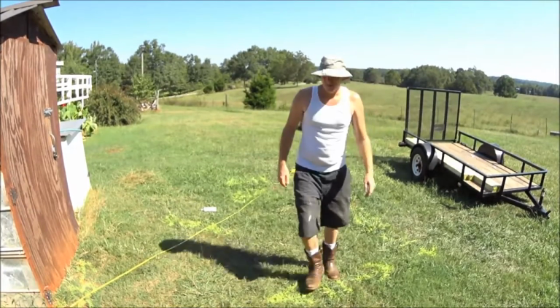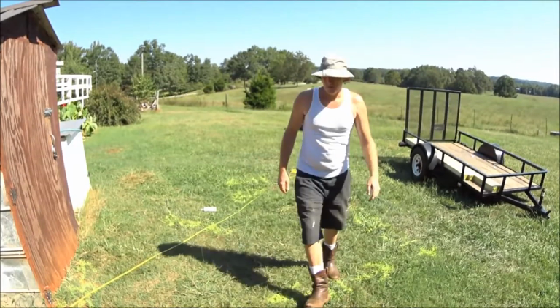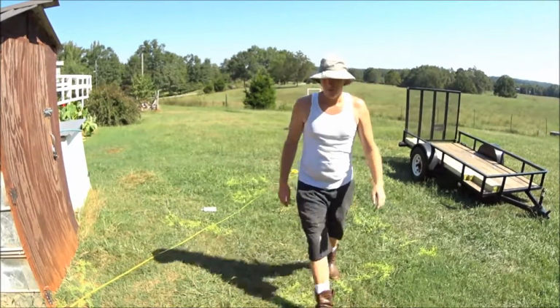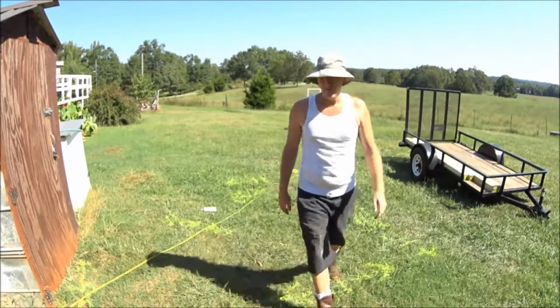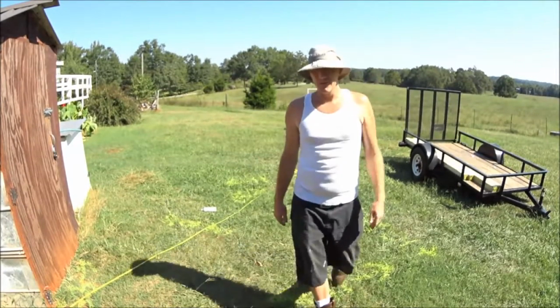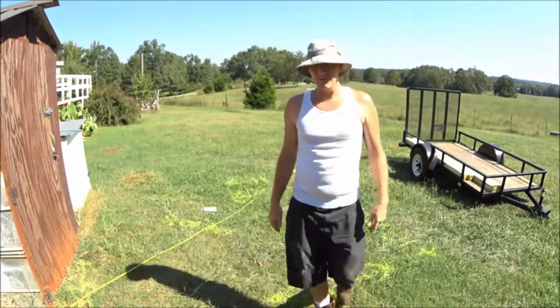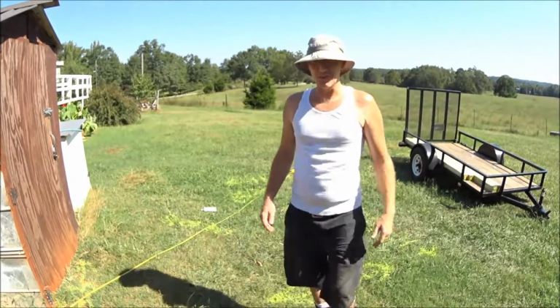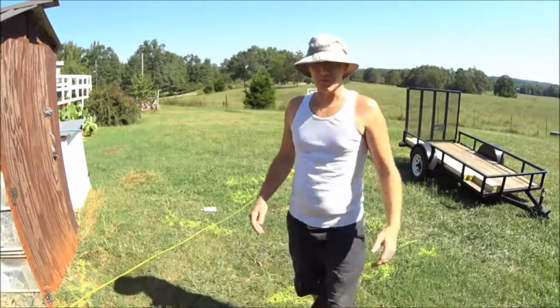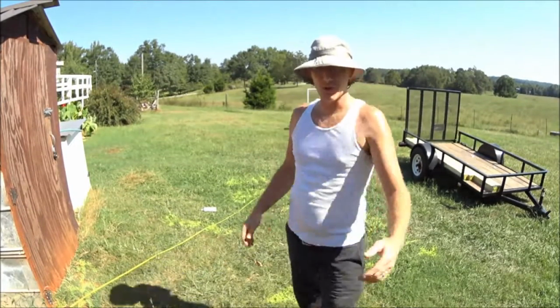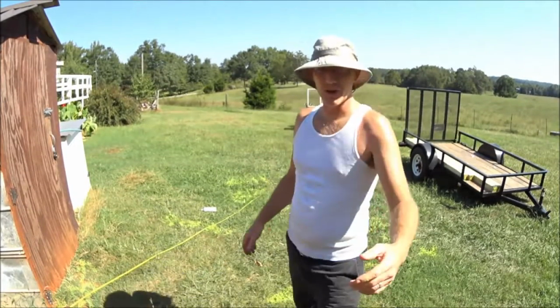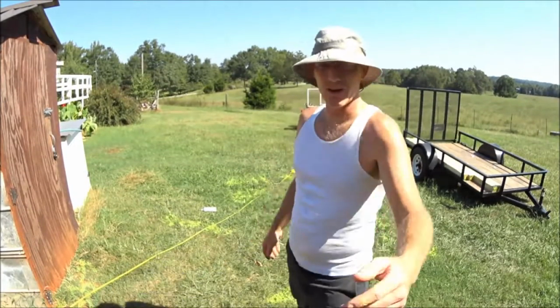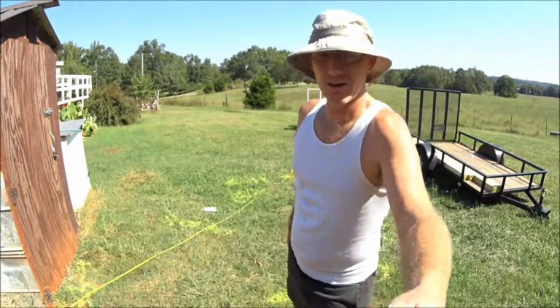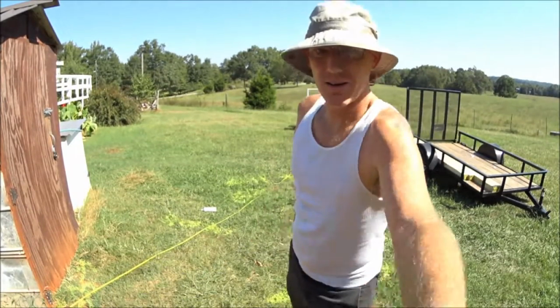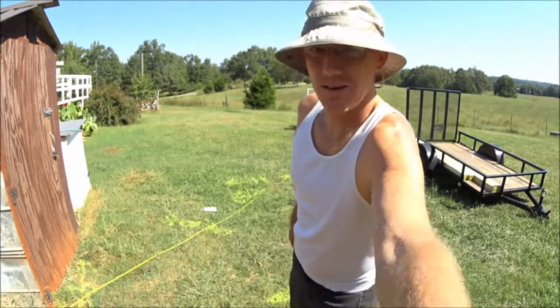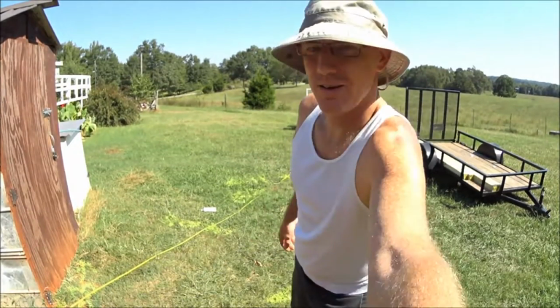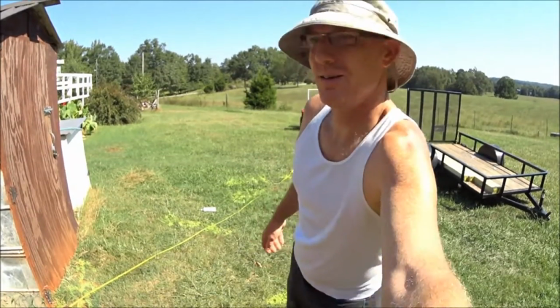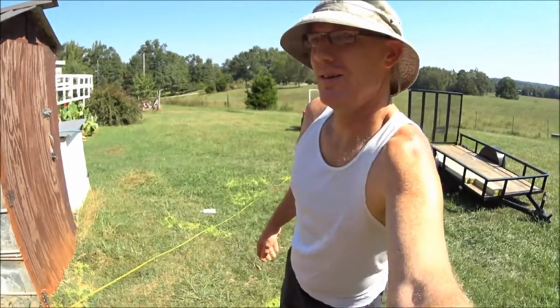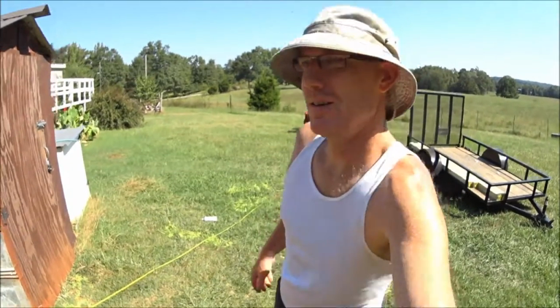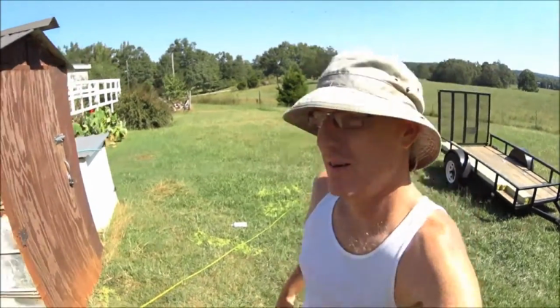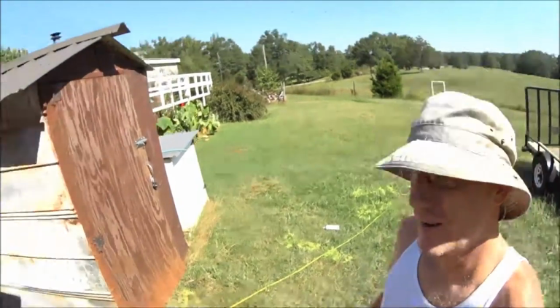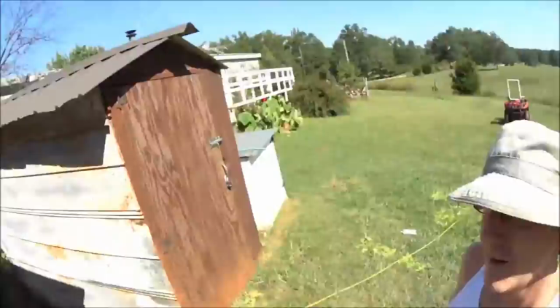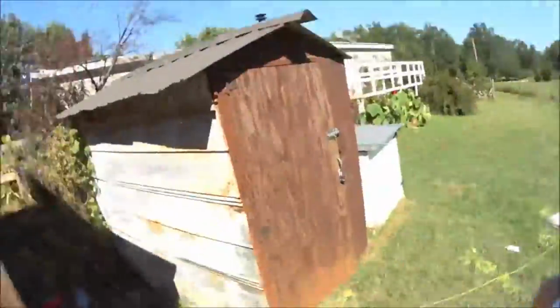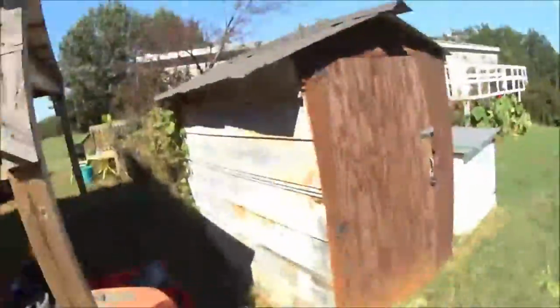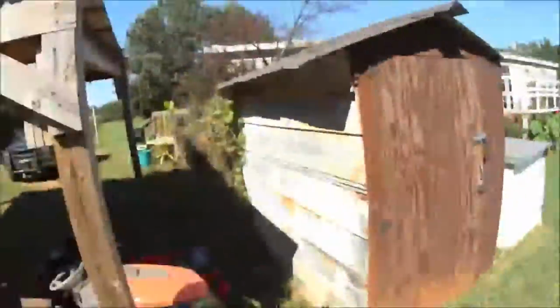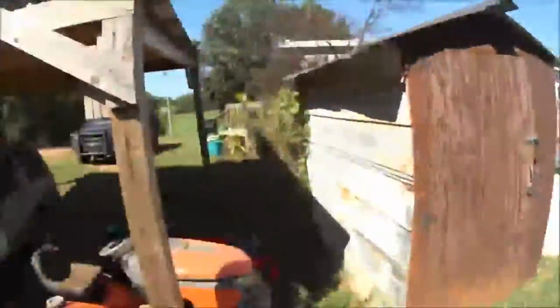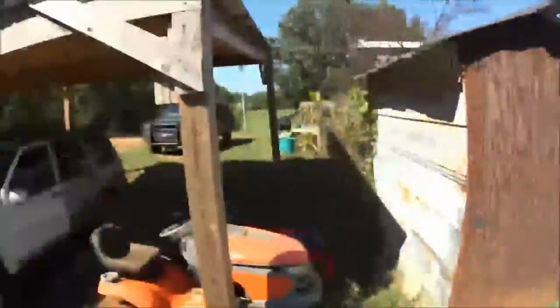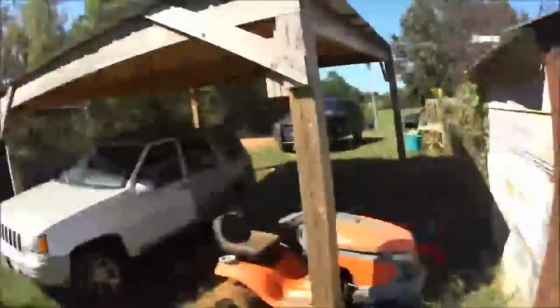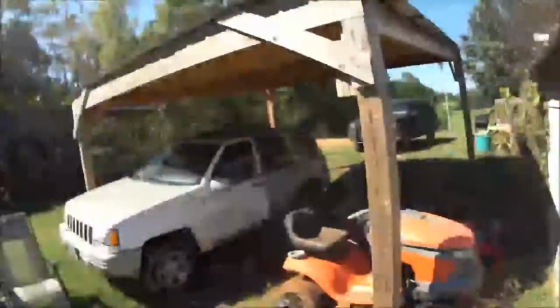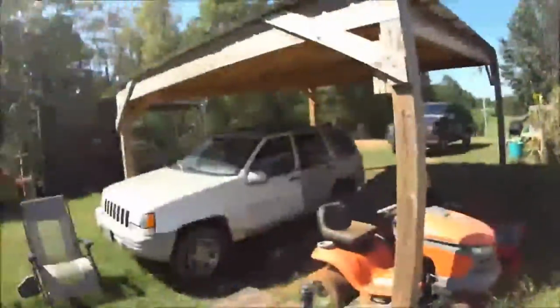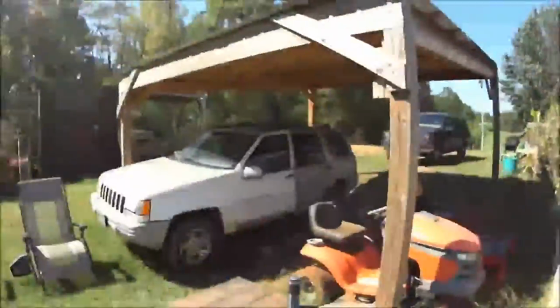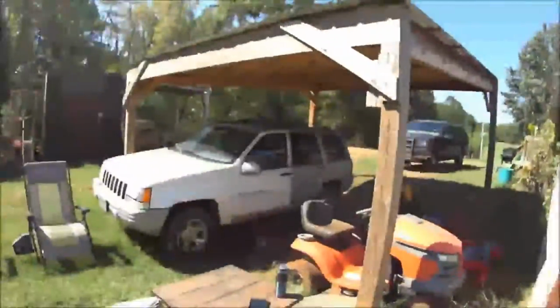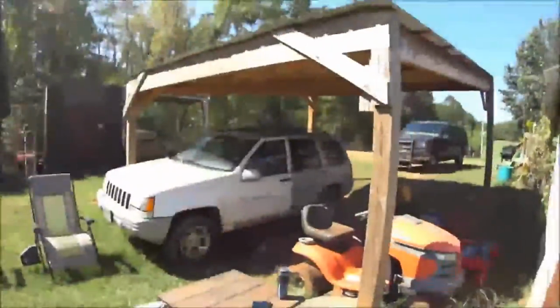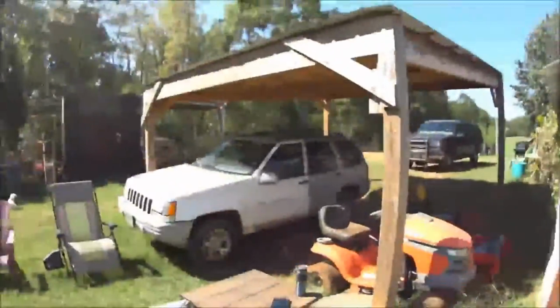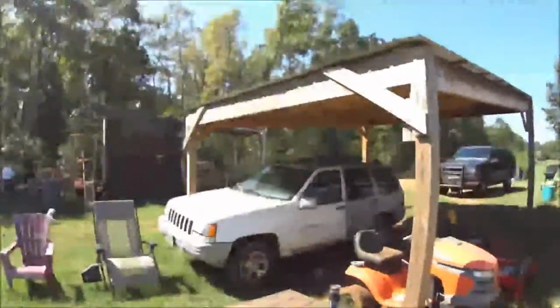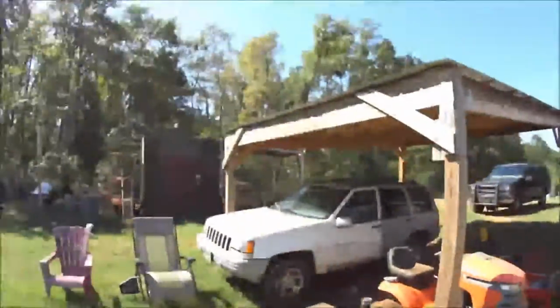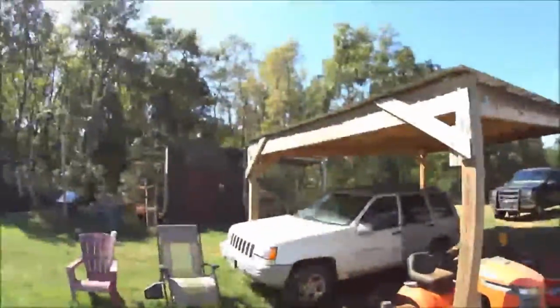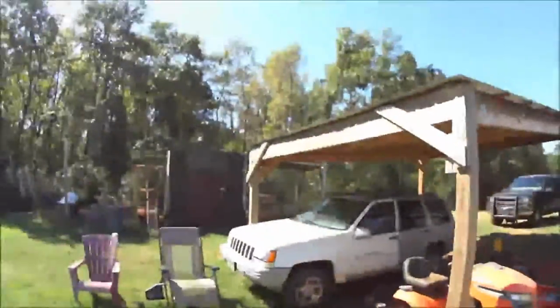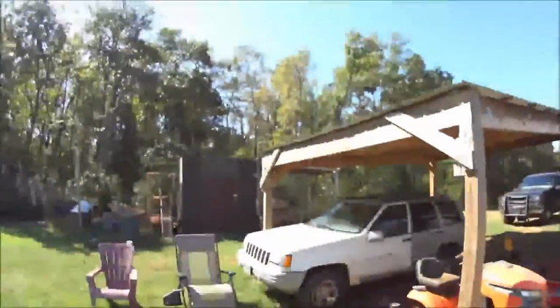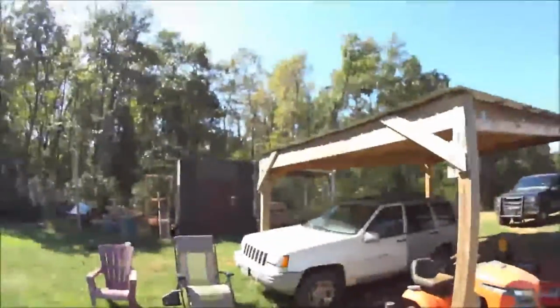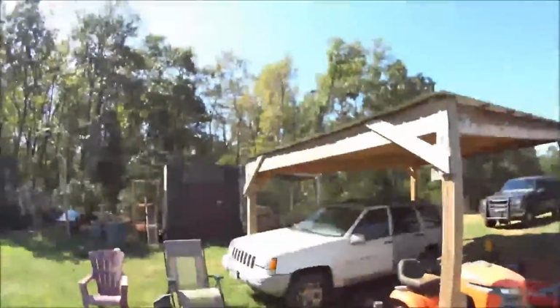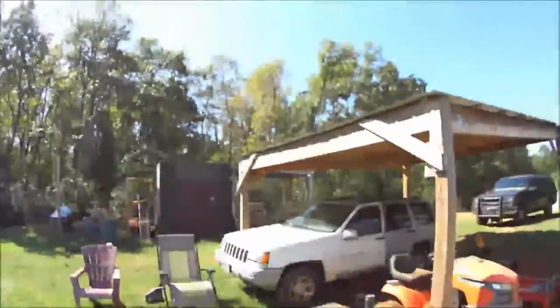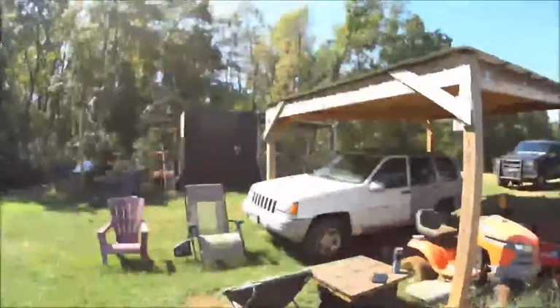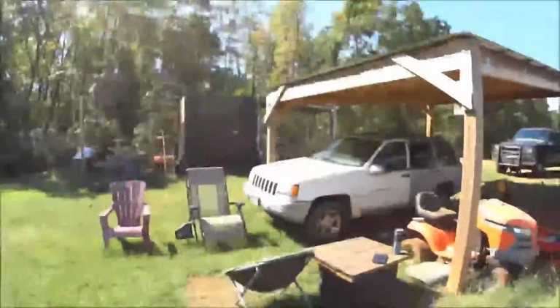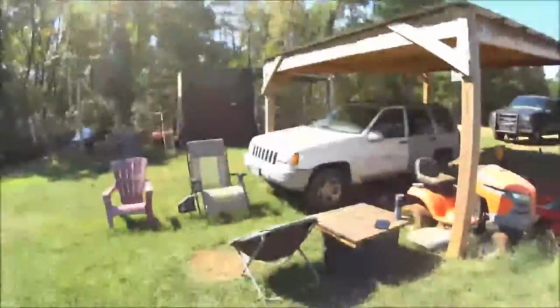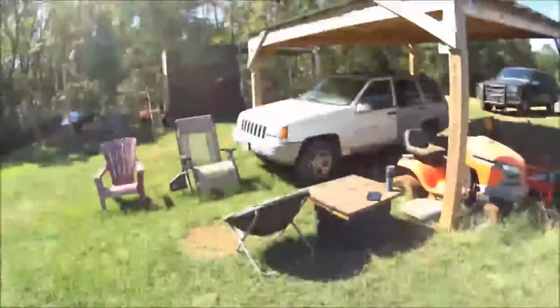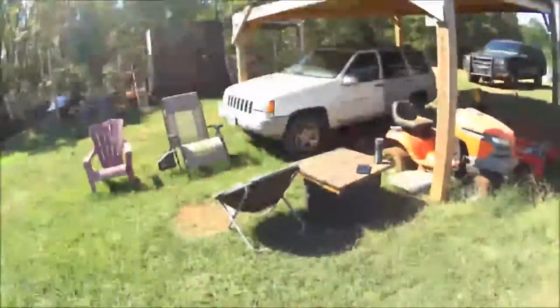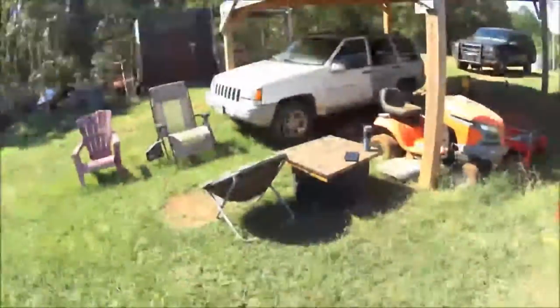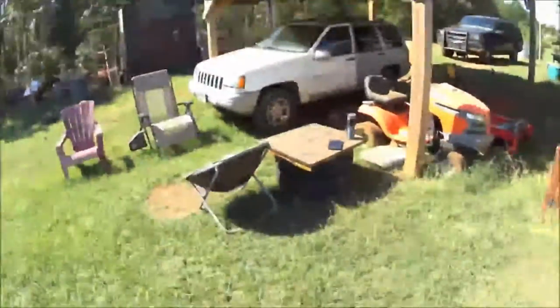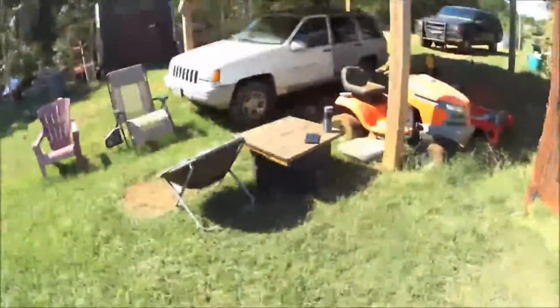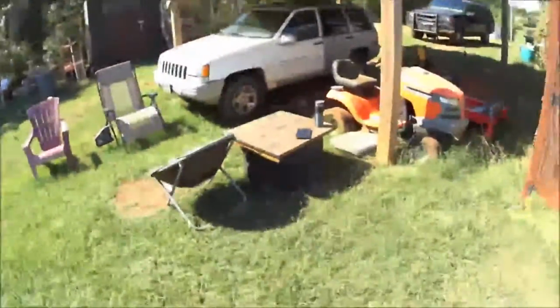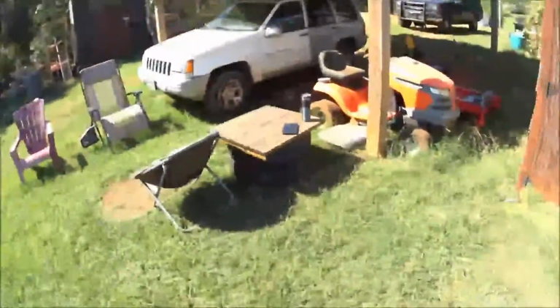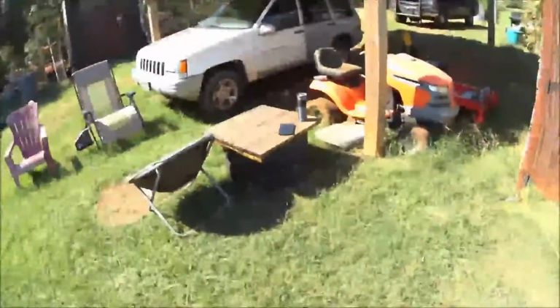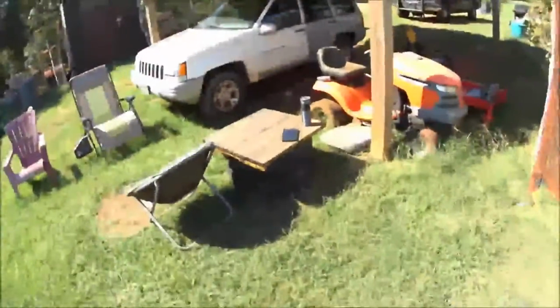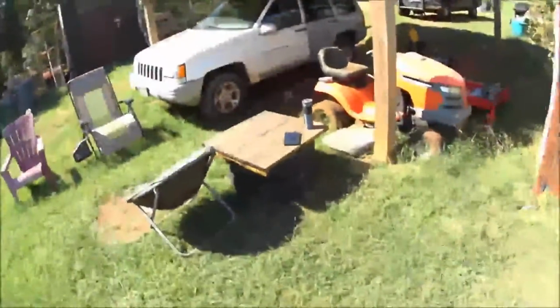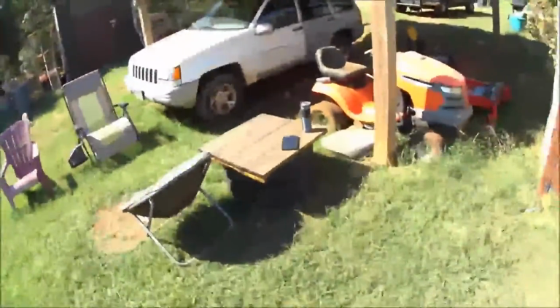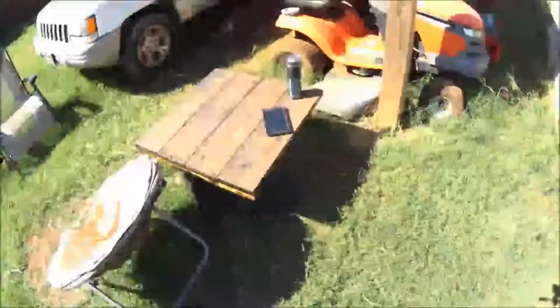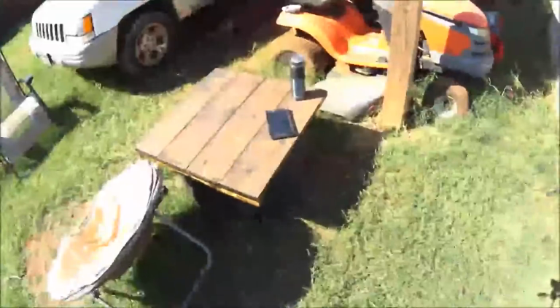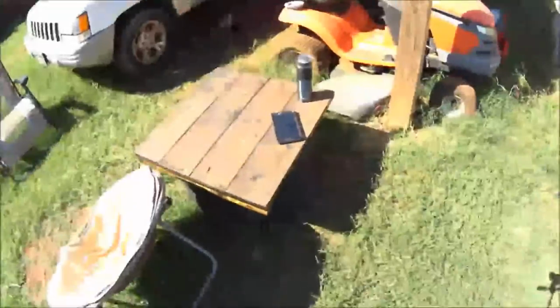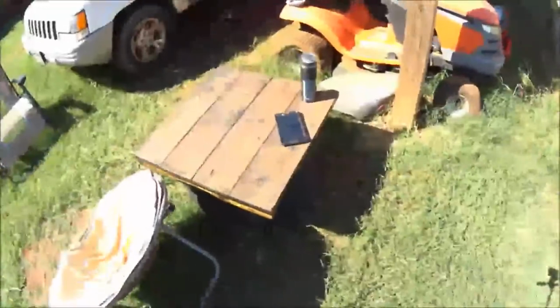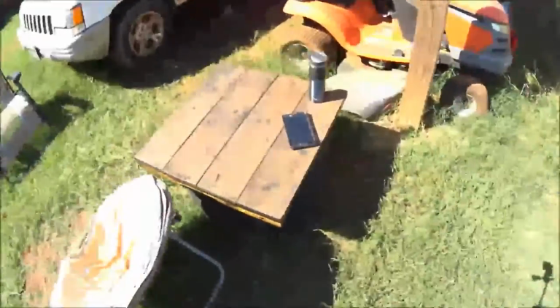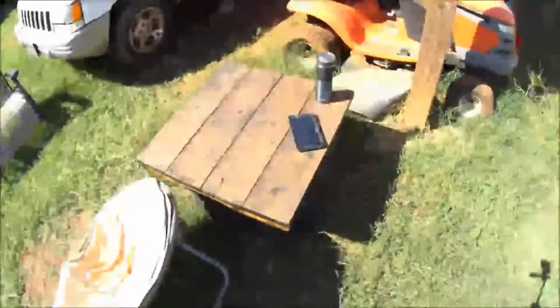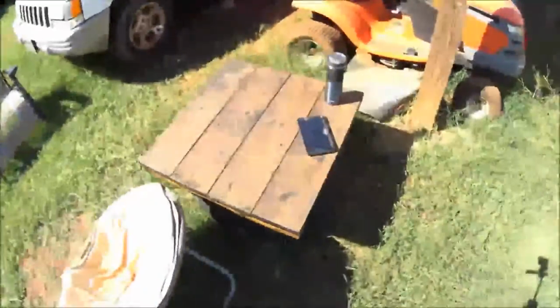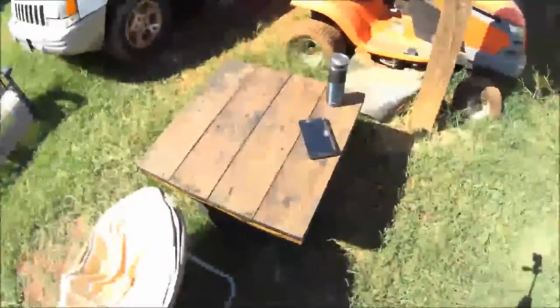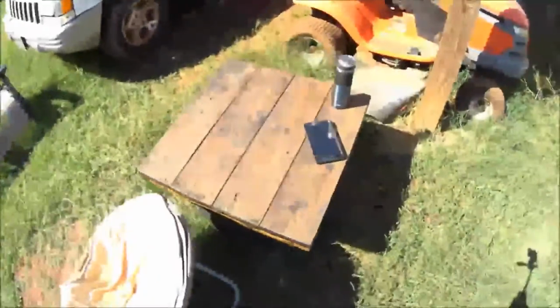This is square. This is square within an eighth of an inch without a doubt. Oh, look at the little kitties! Oh my goodness!